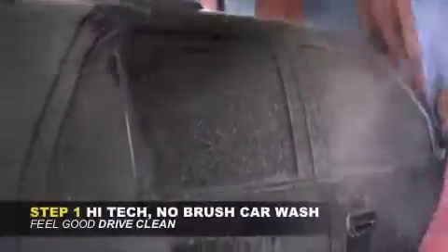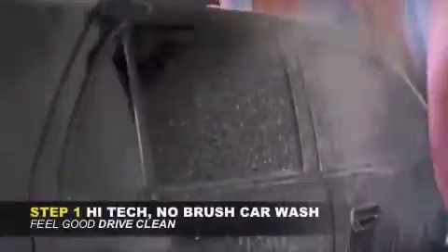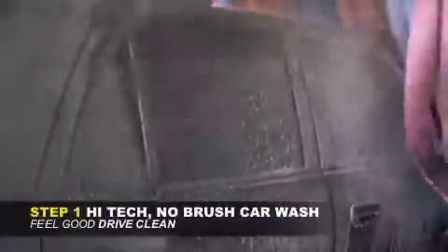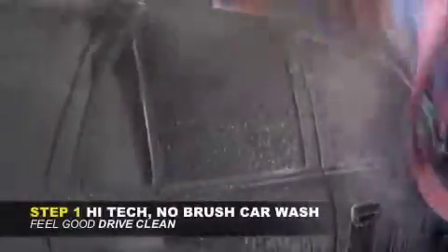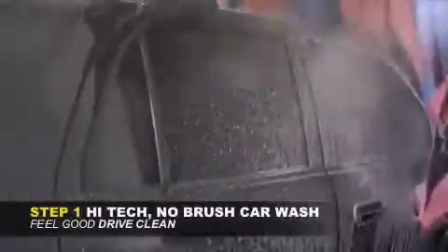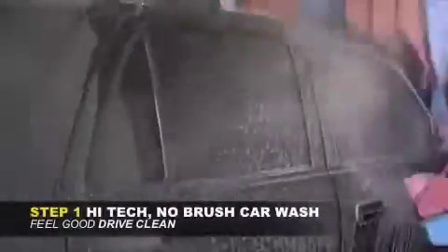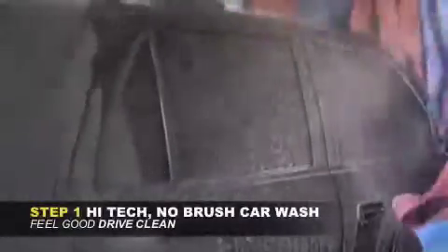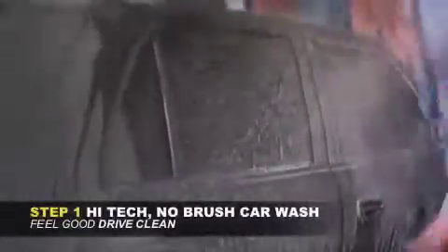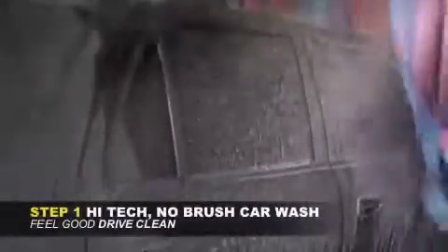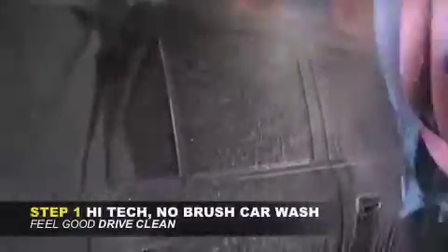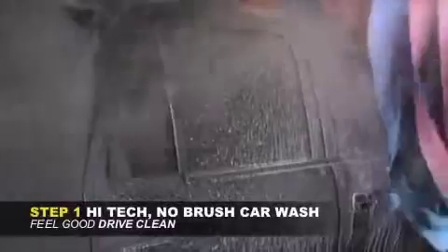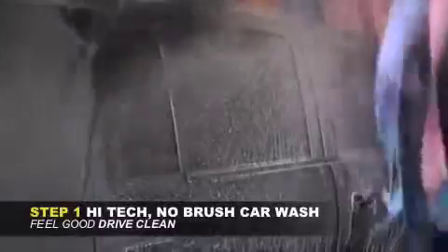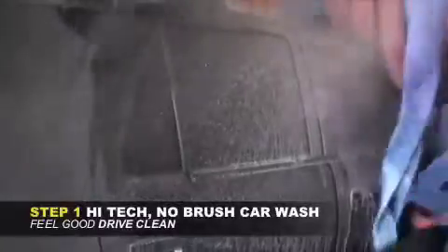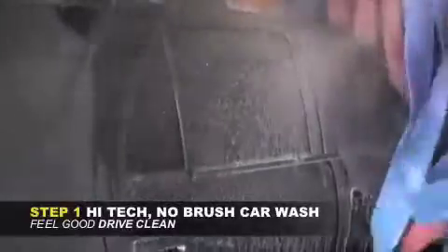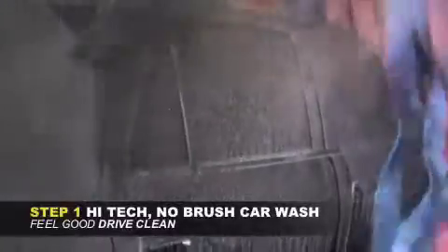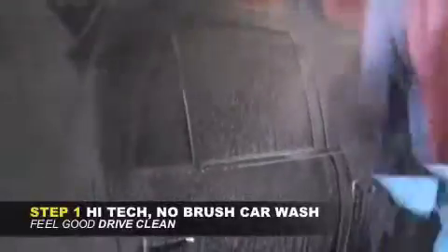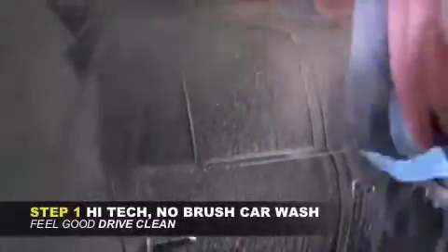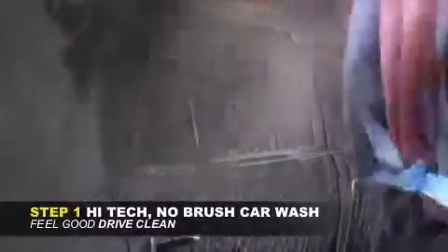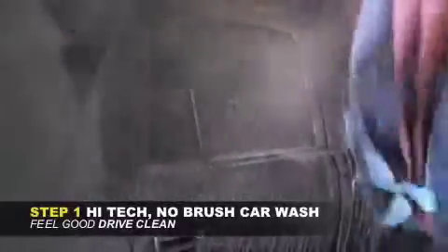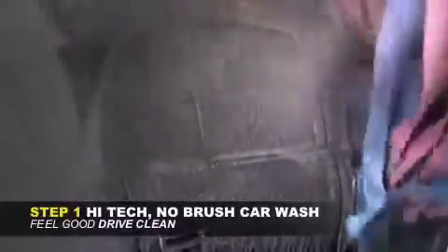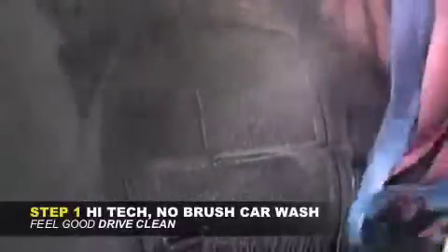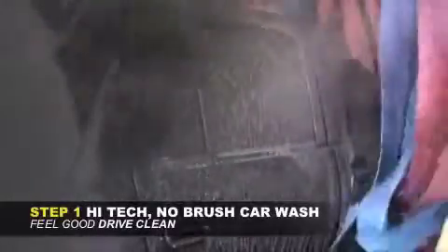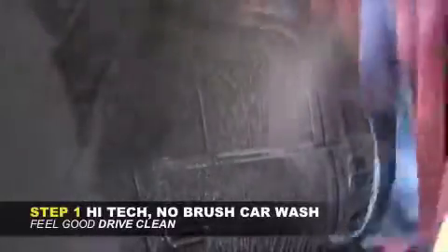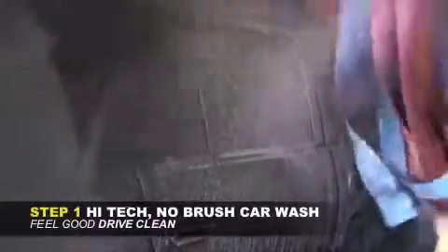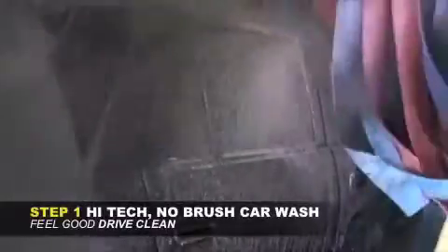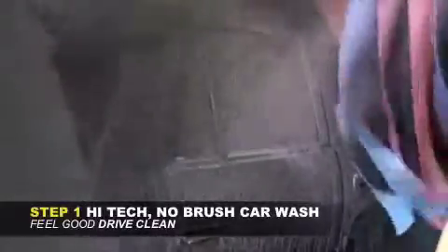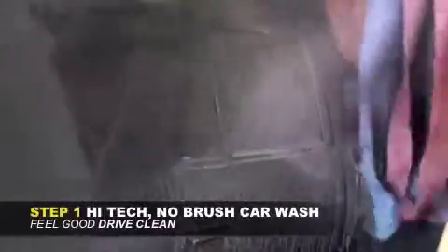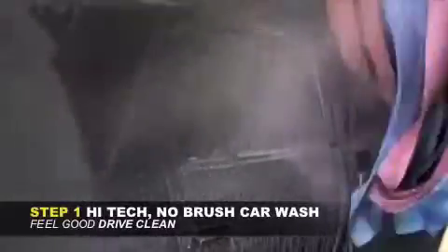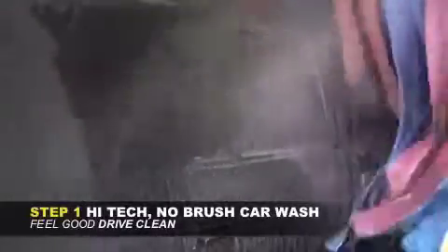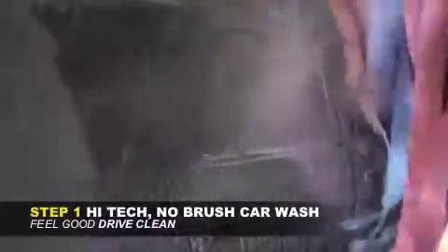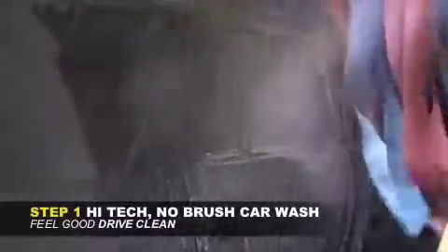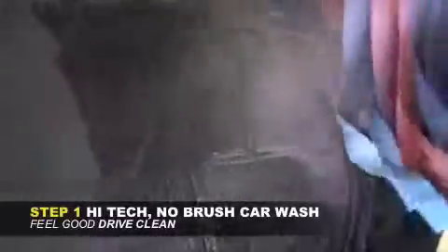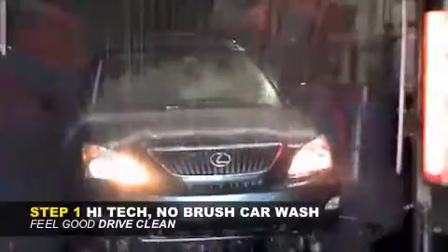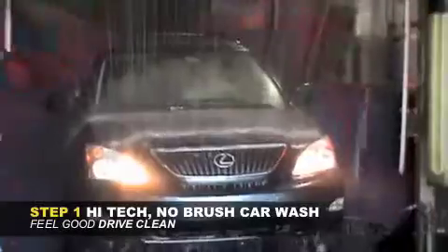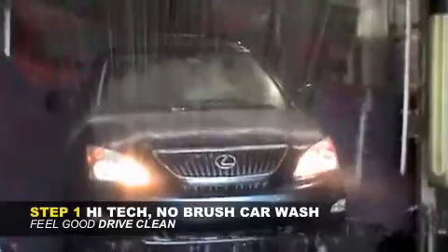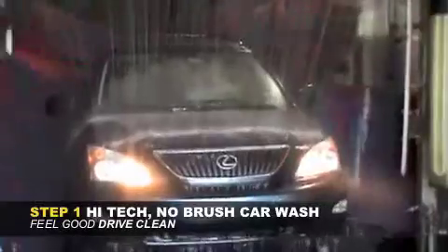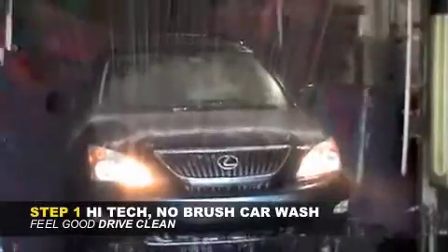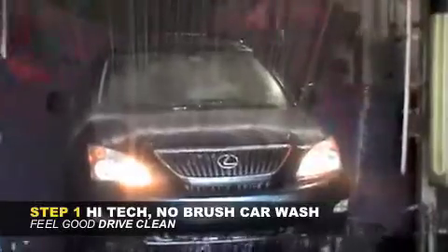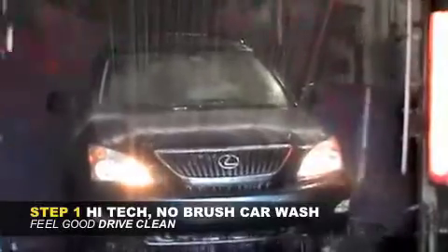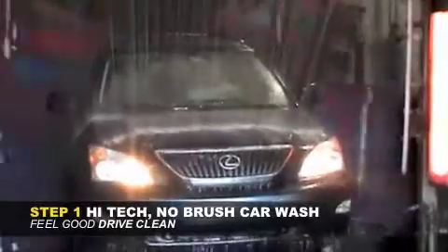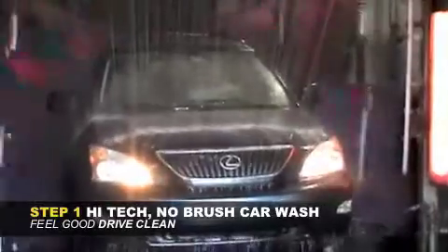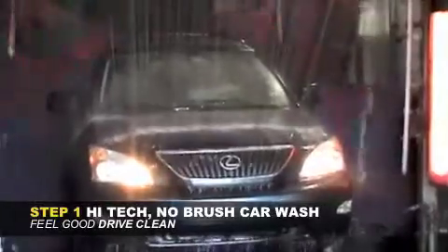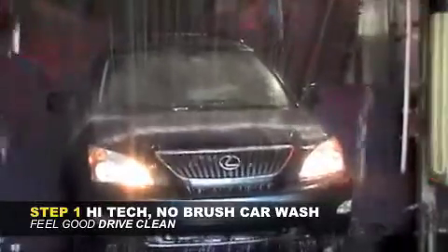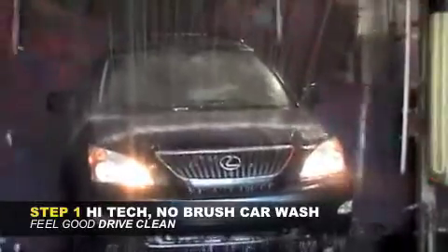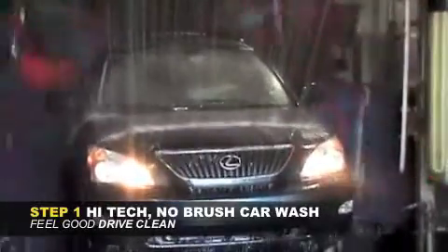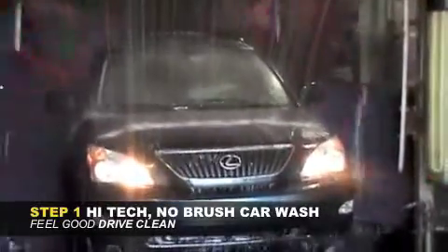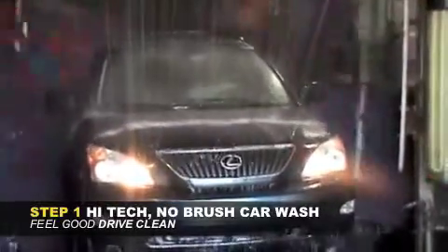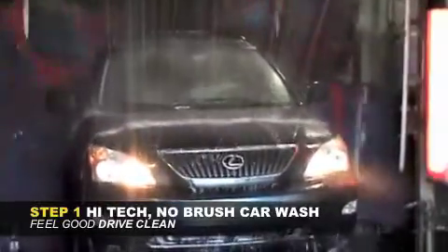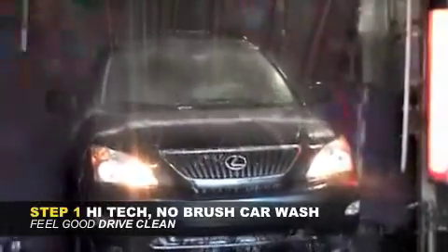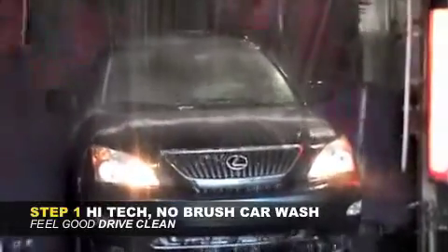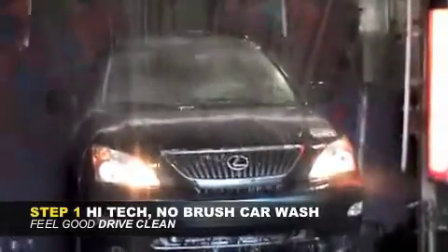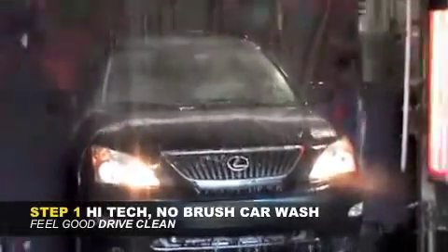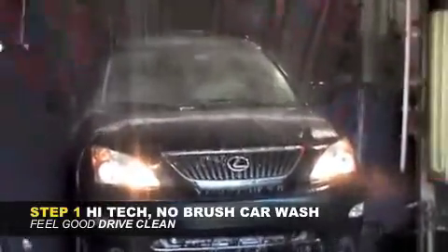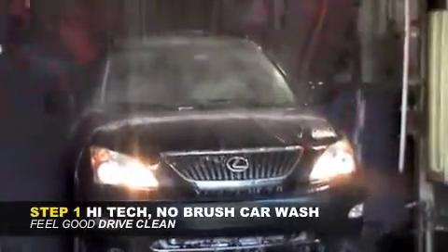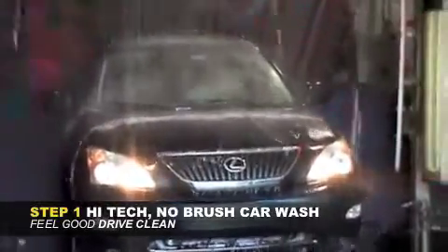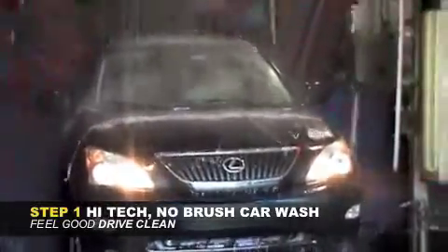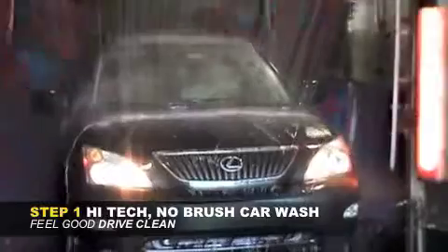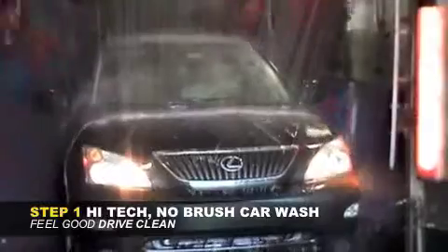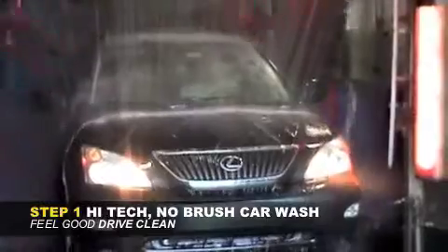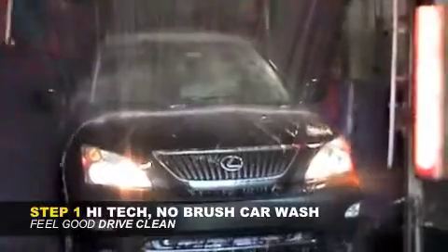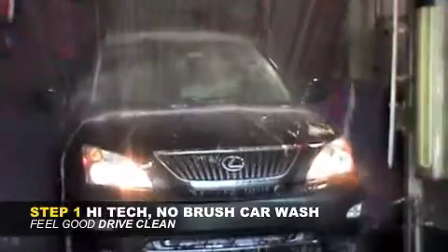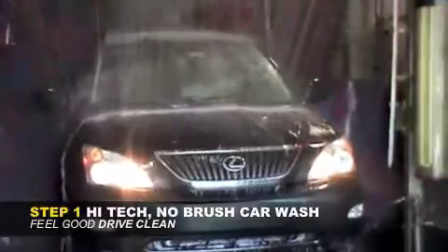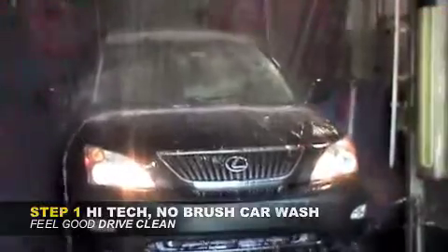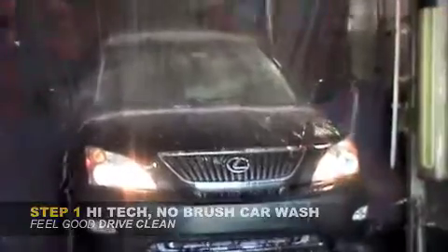Our high-tech, no-brush car wash will rid your vehicle of all the built-up grime from day-to-day driving. After a refreshing bath,